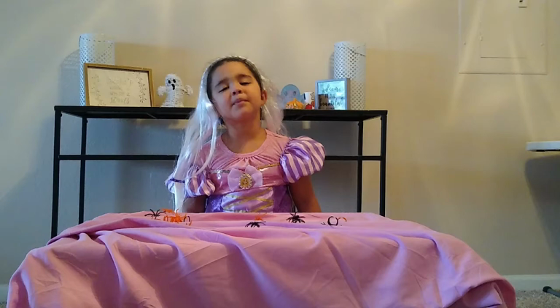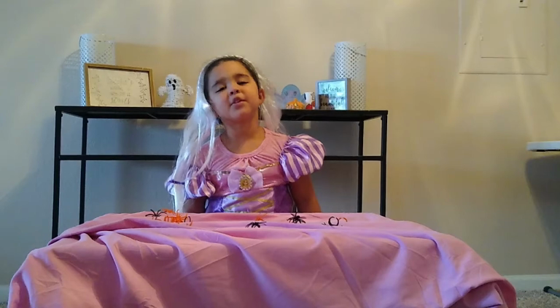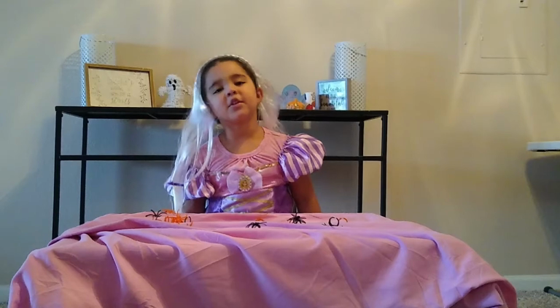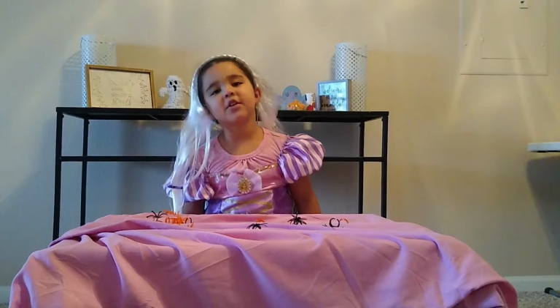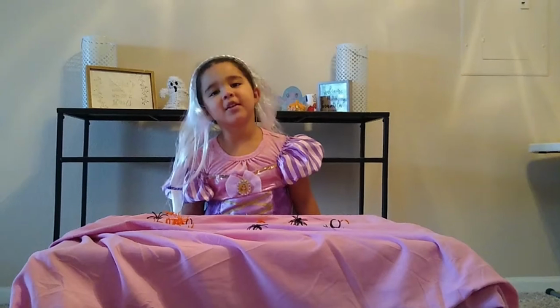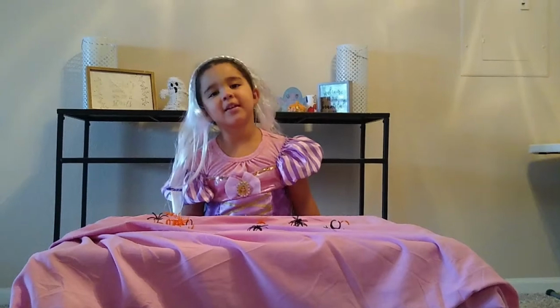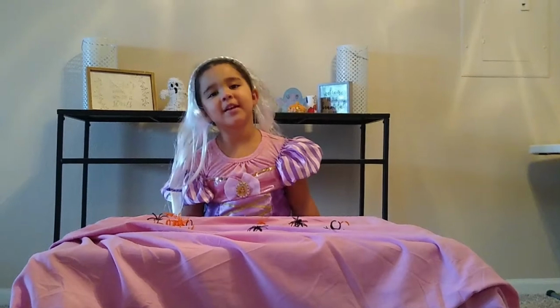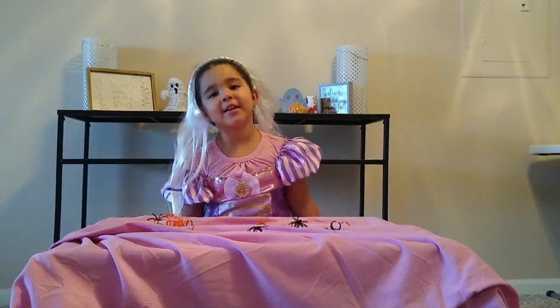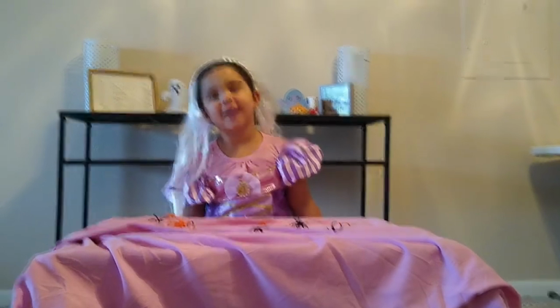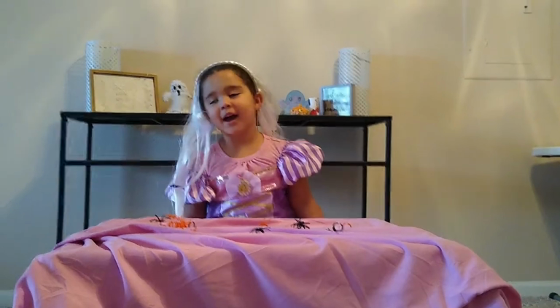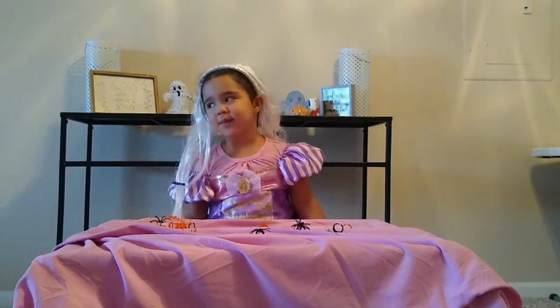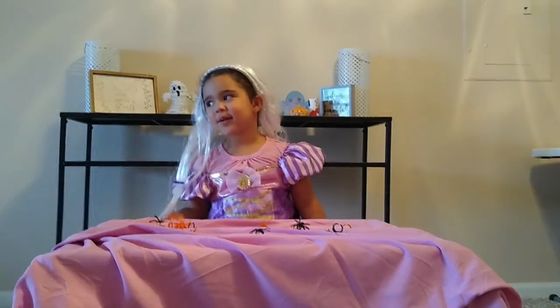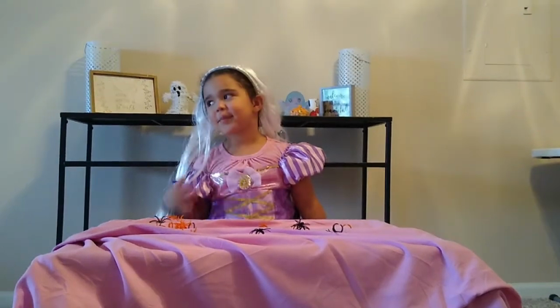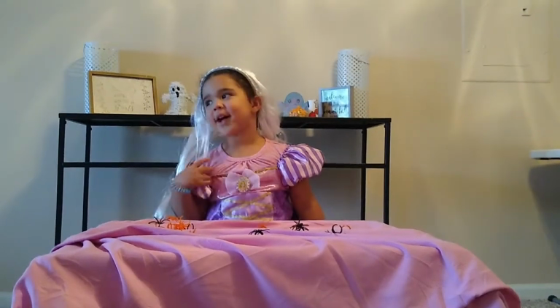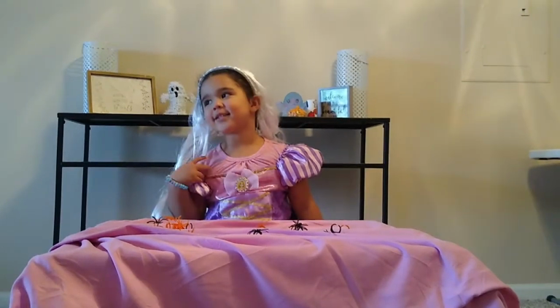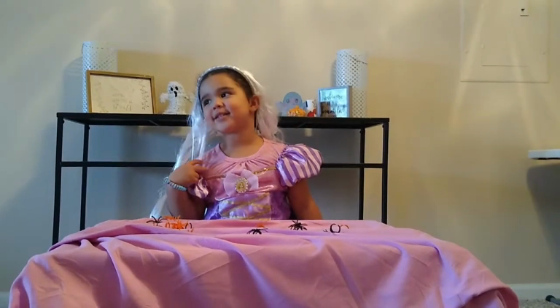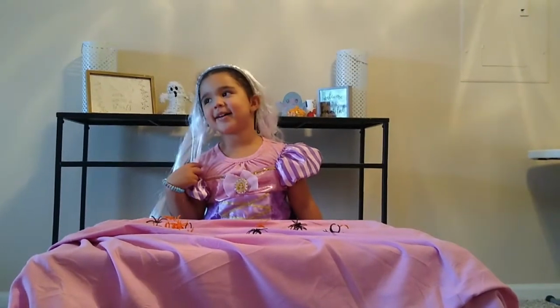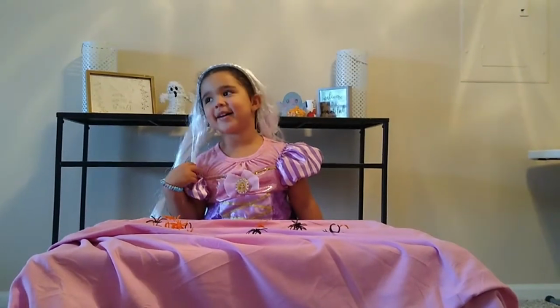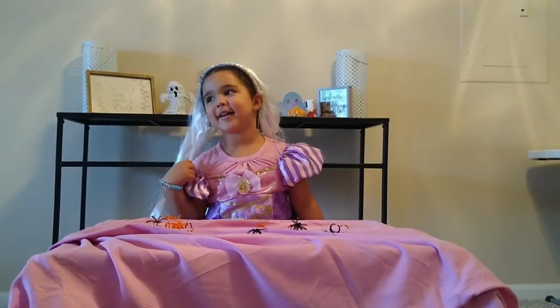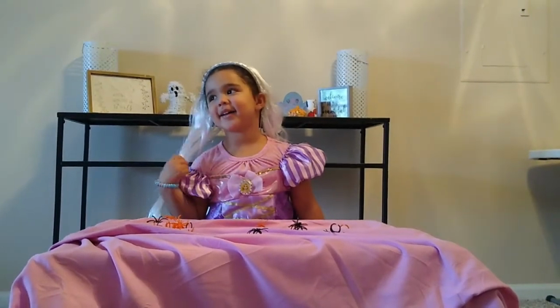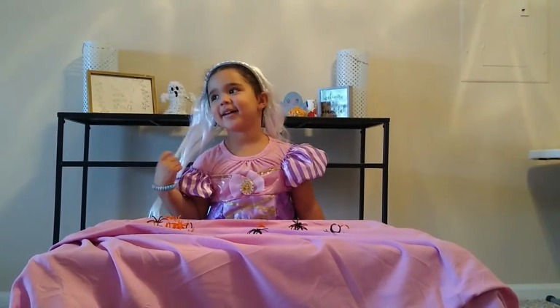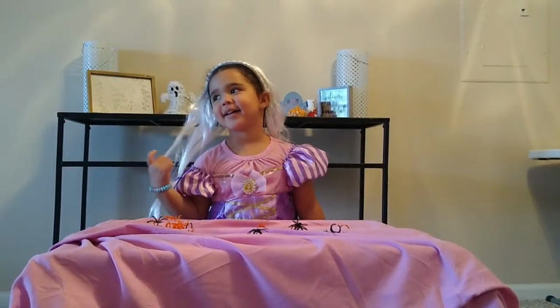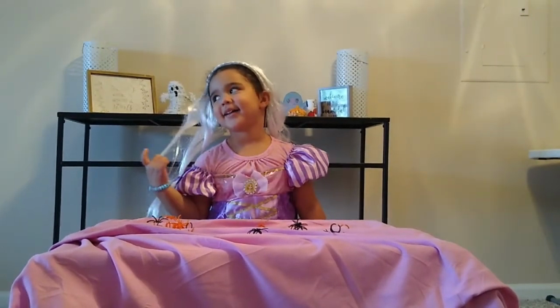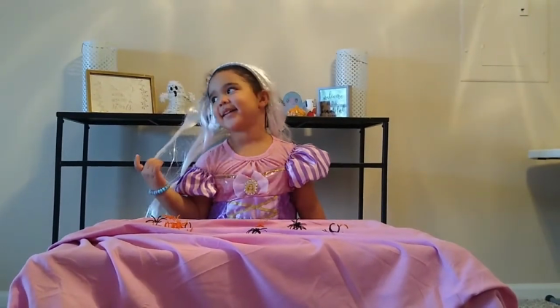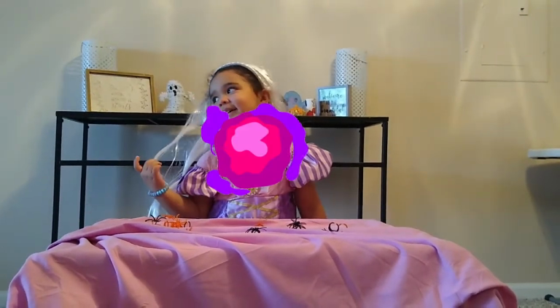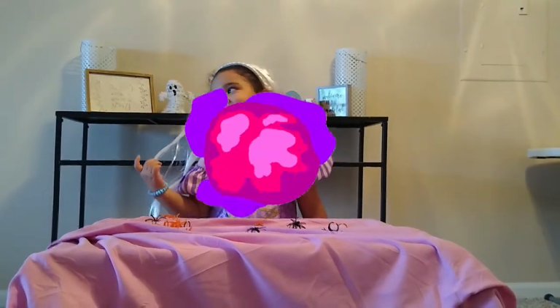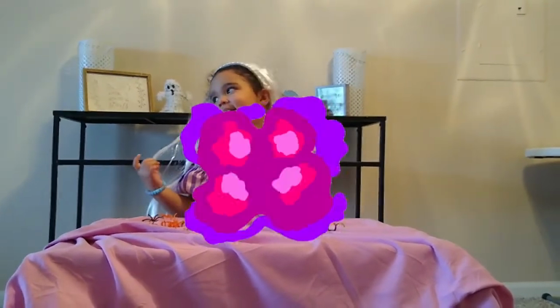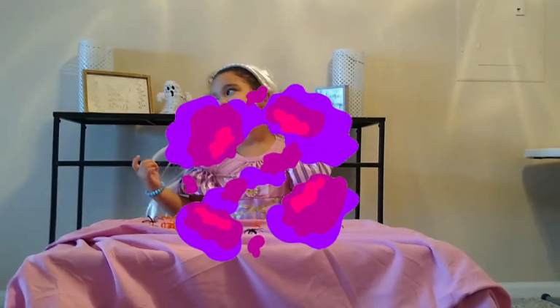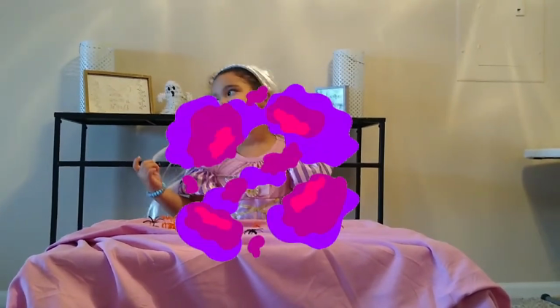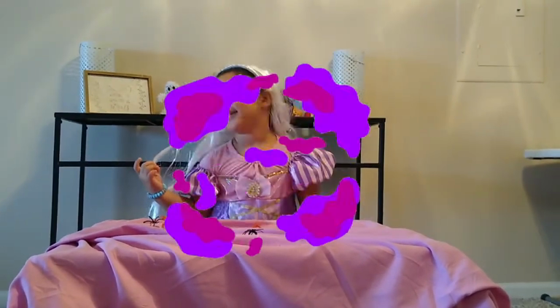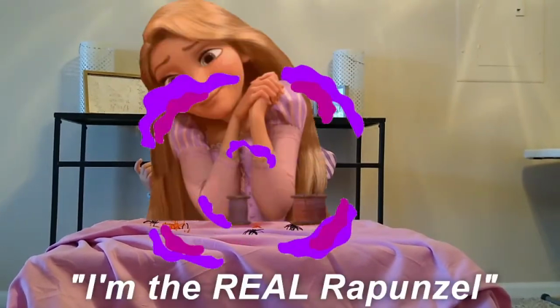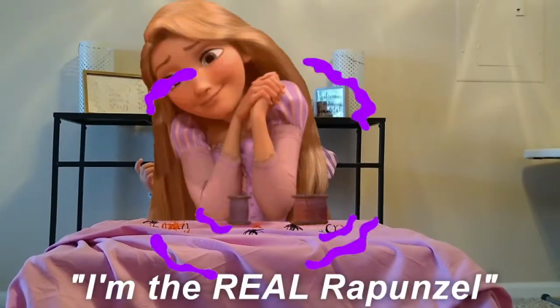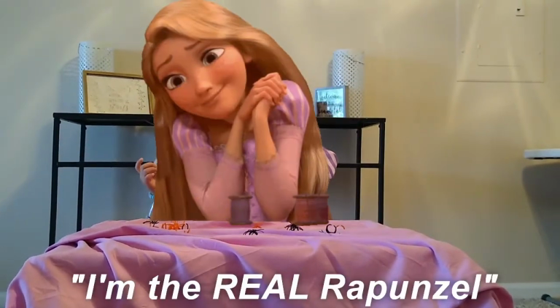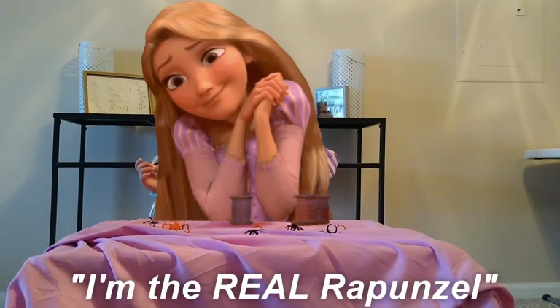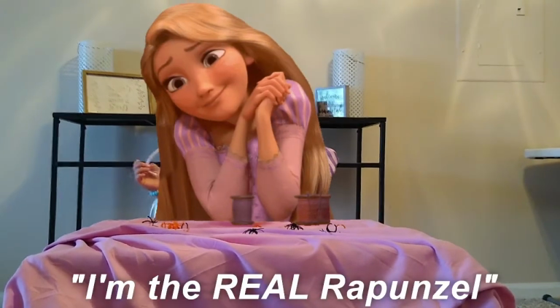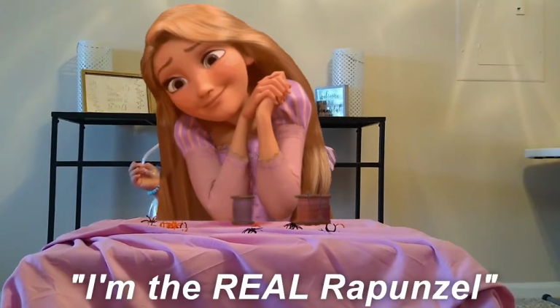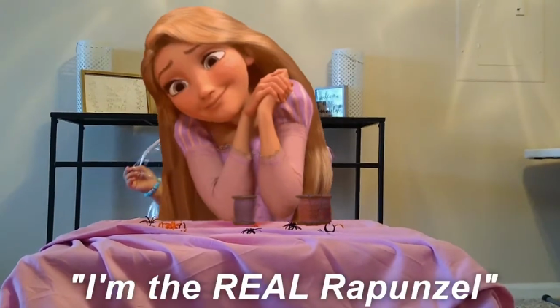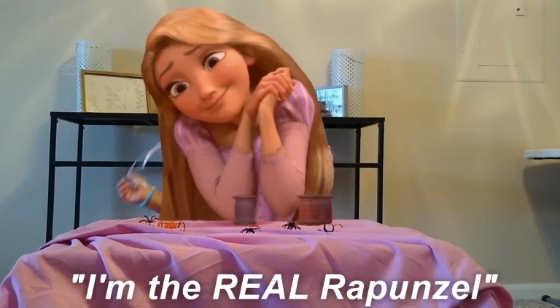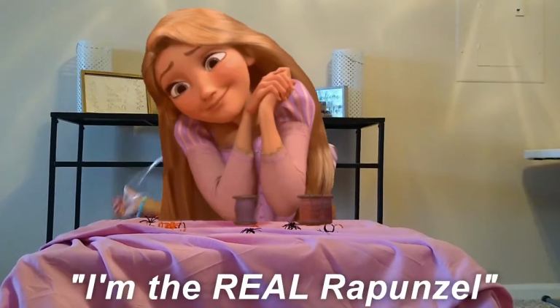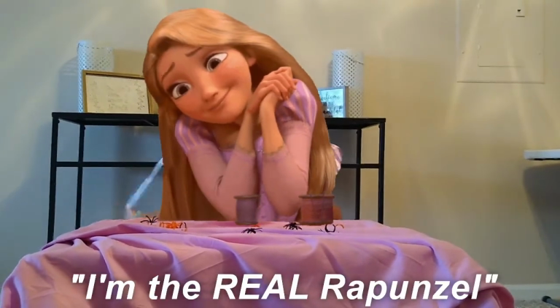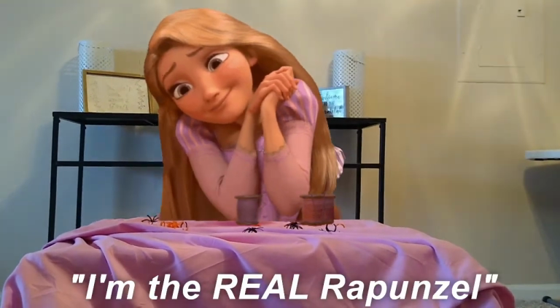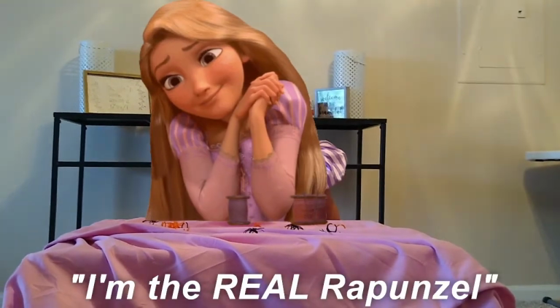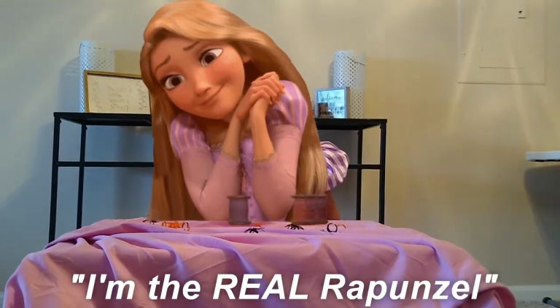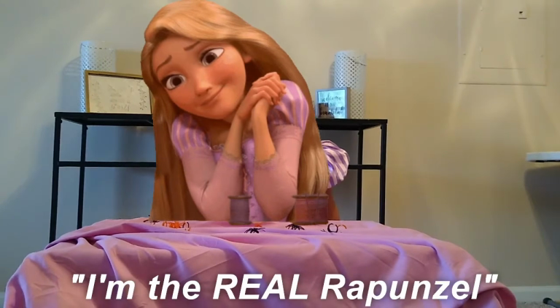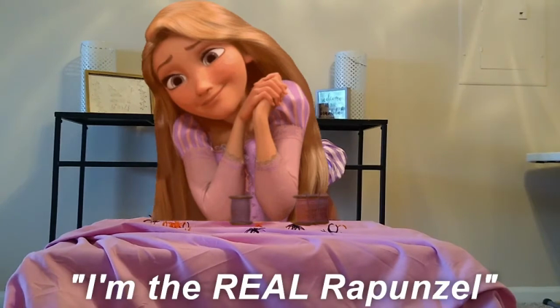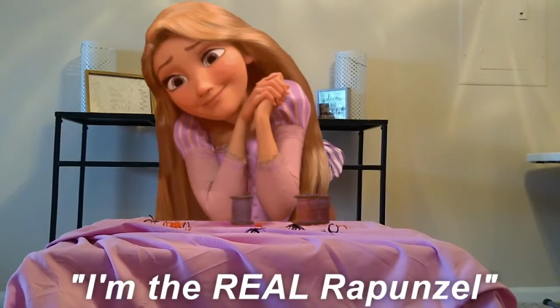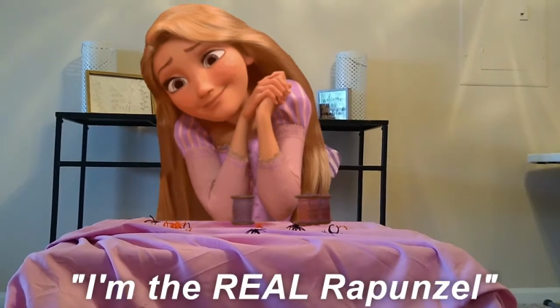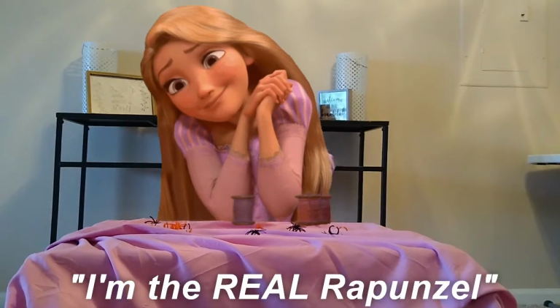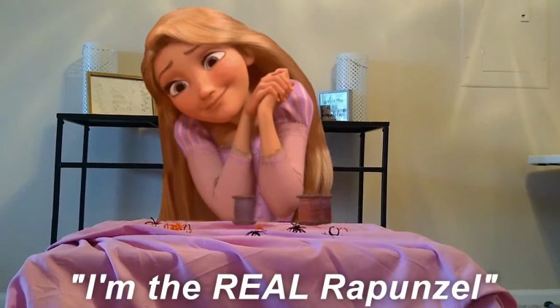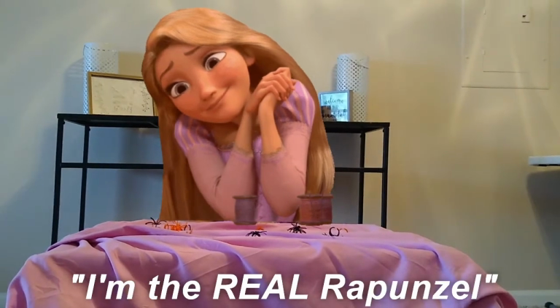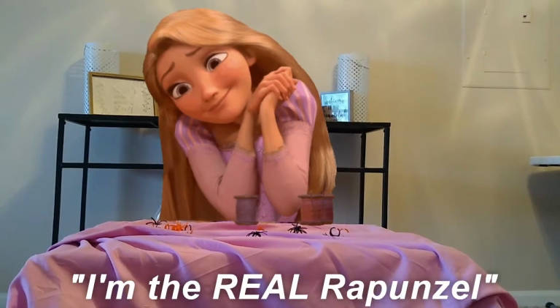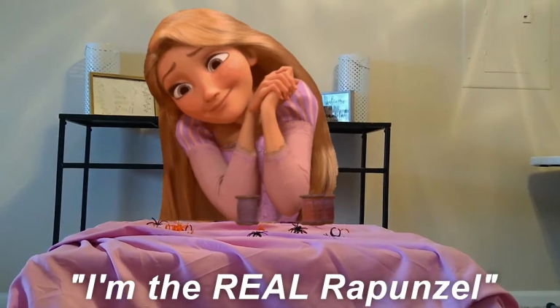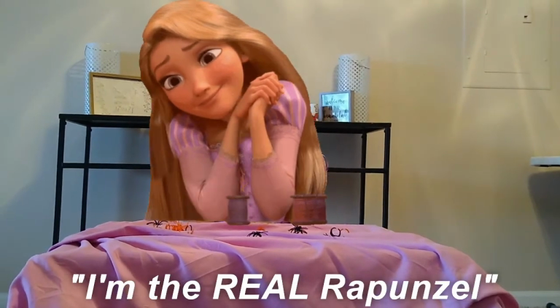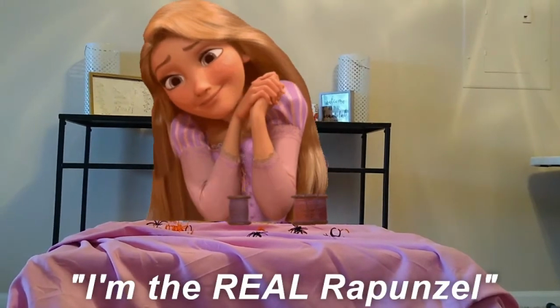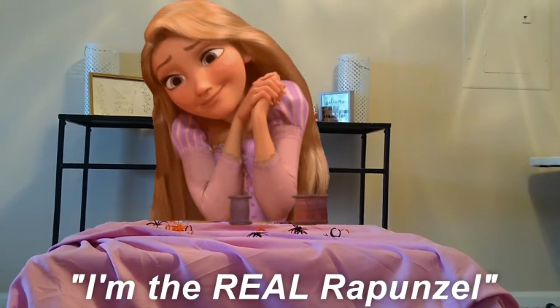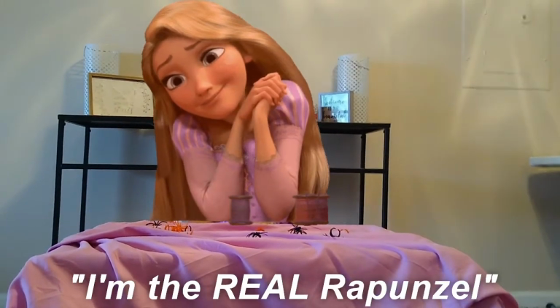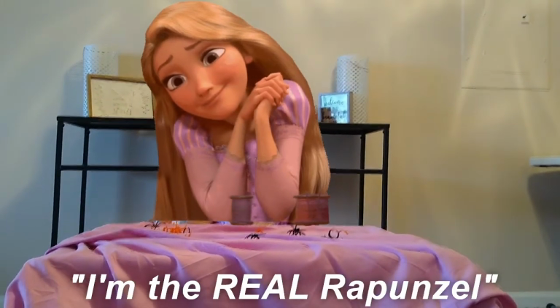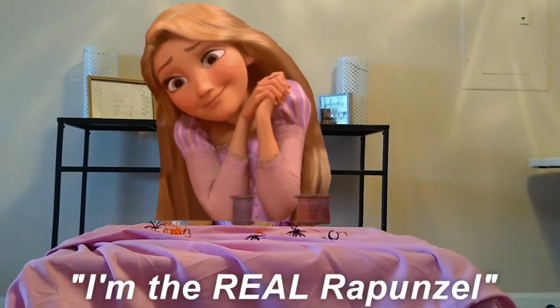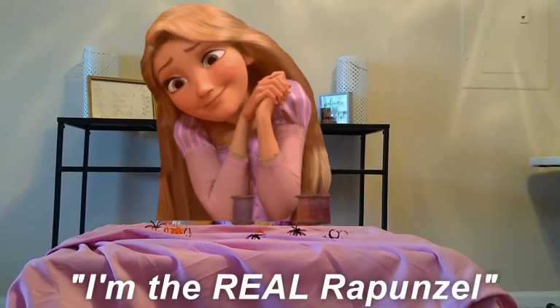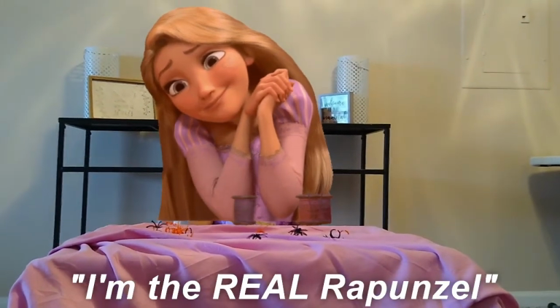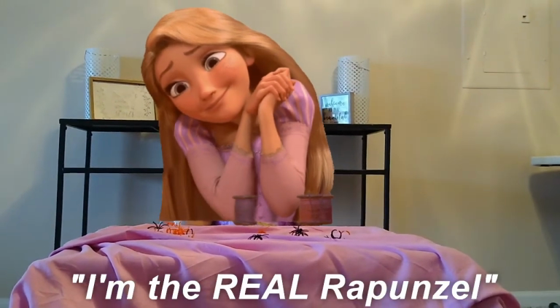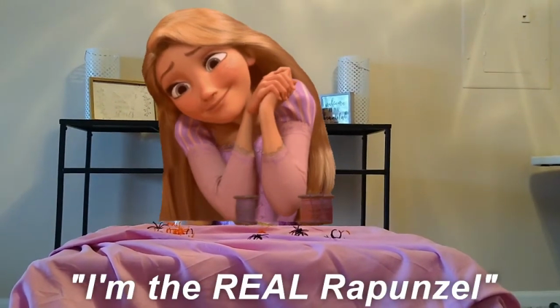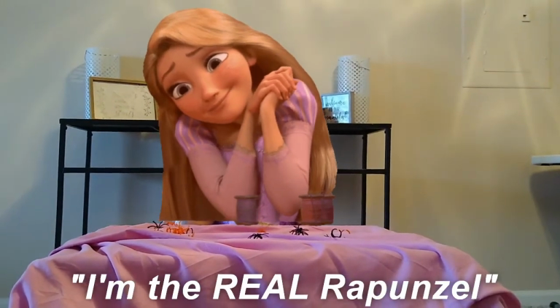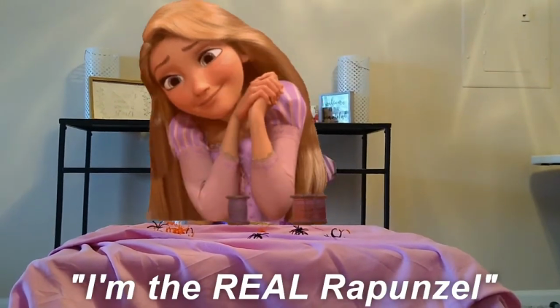Welcome to Learning Link. I'm Rapunzel. What are we going to do today? I'm the real Rapunzel. You are the real Rapunzel.